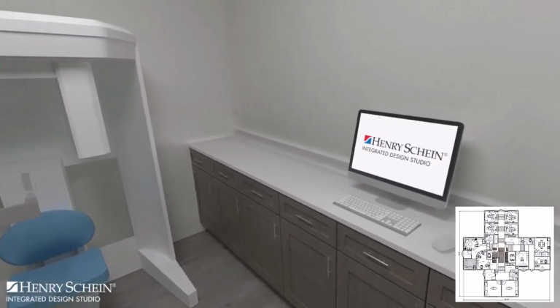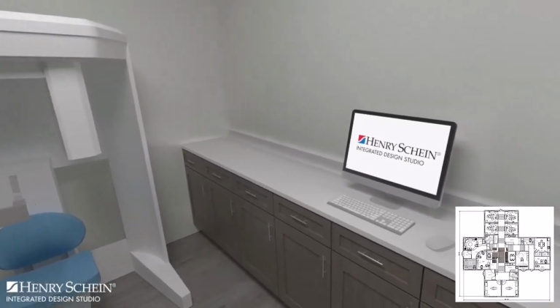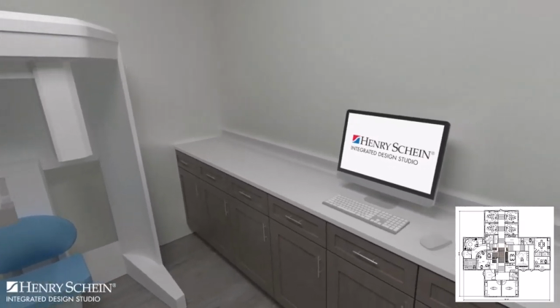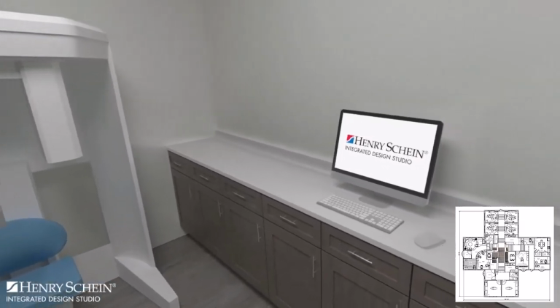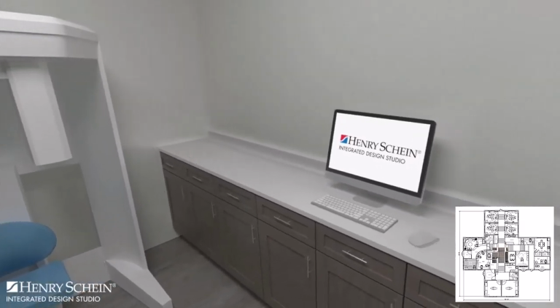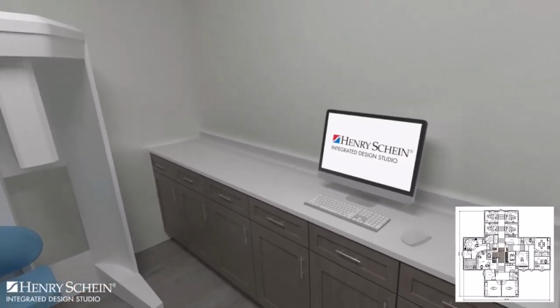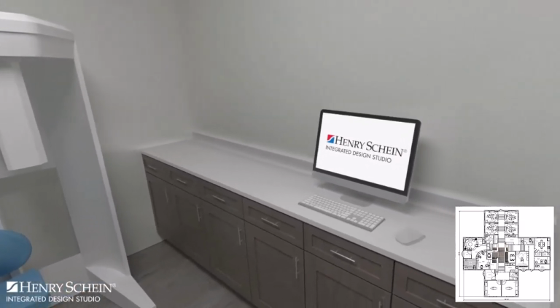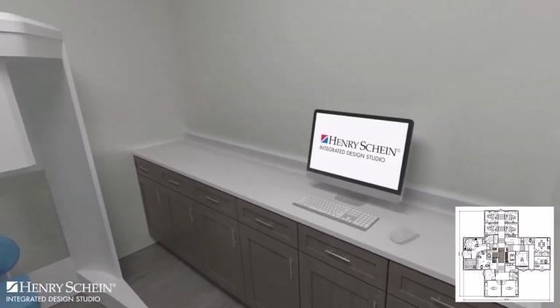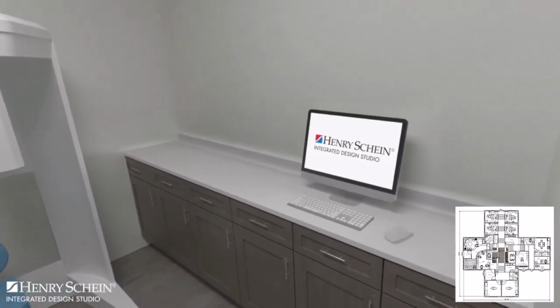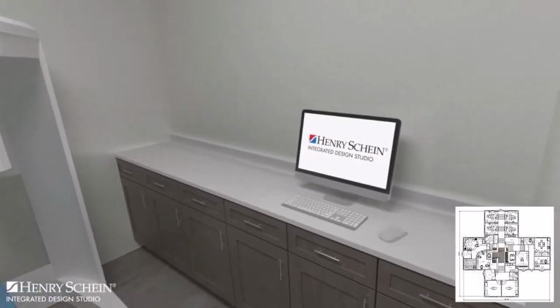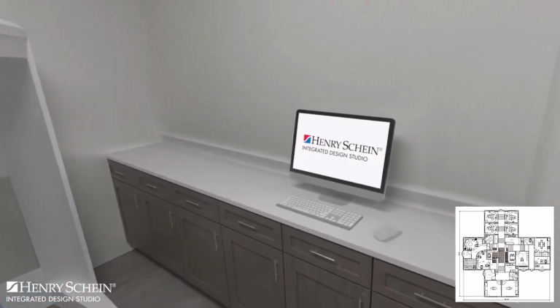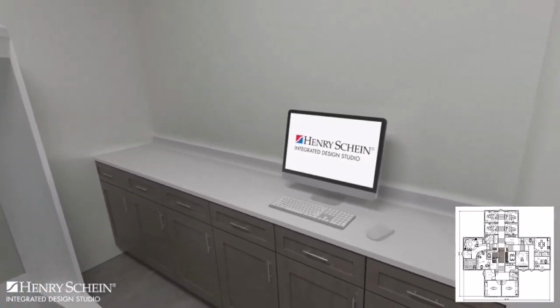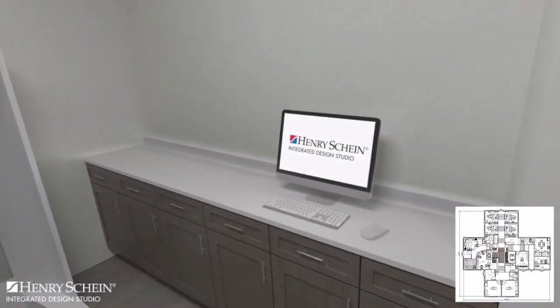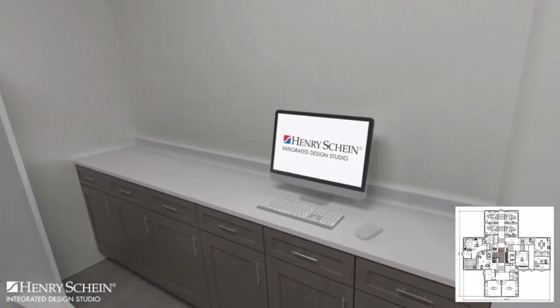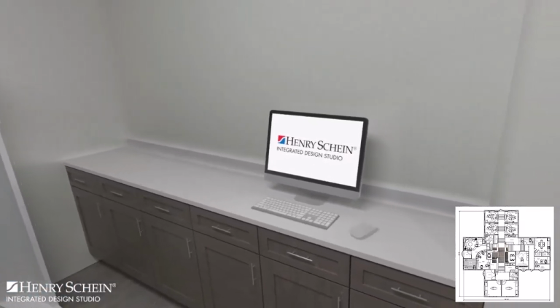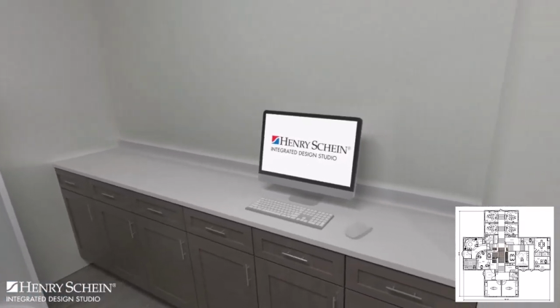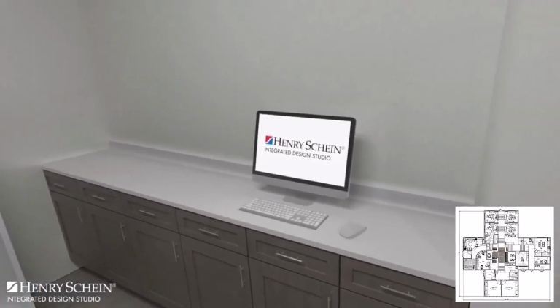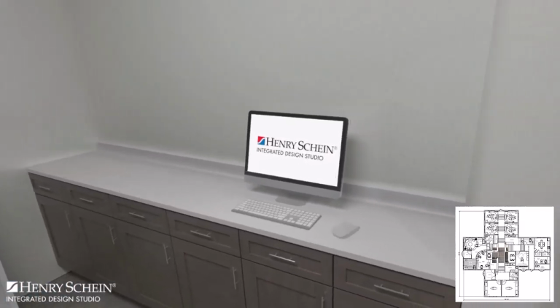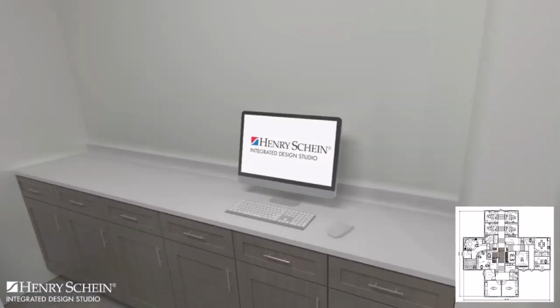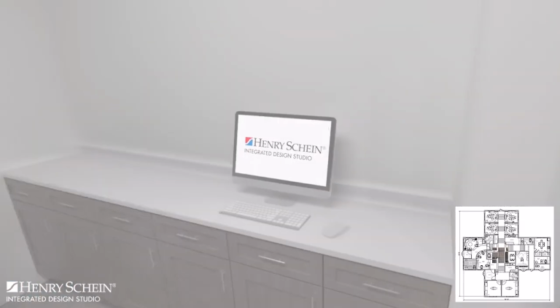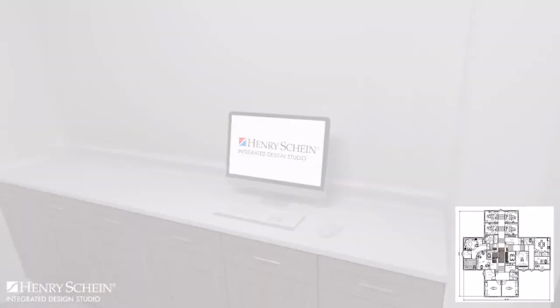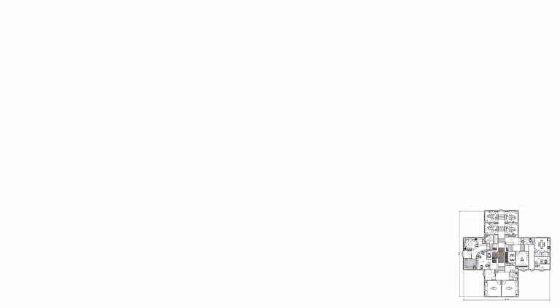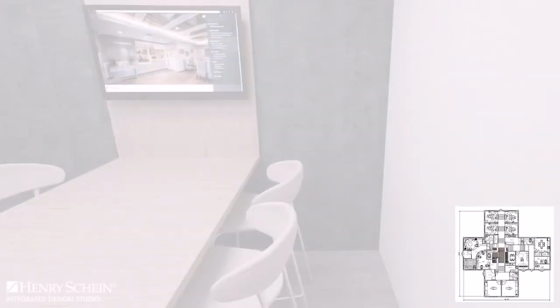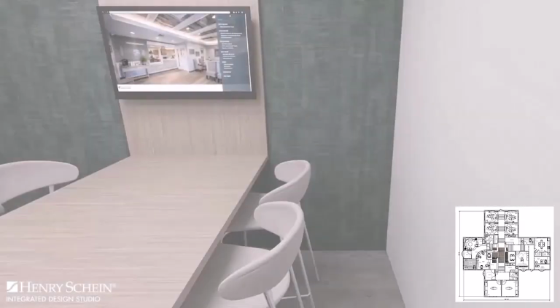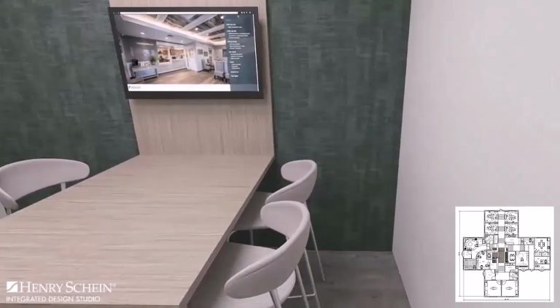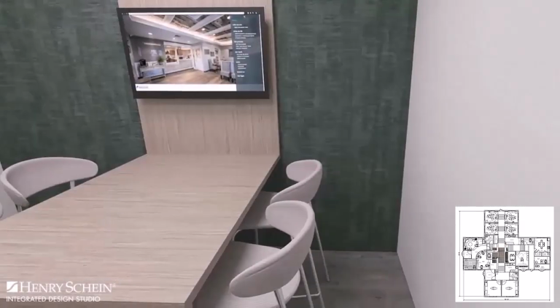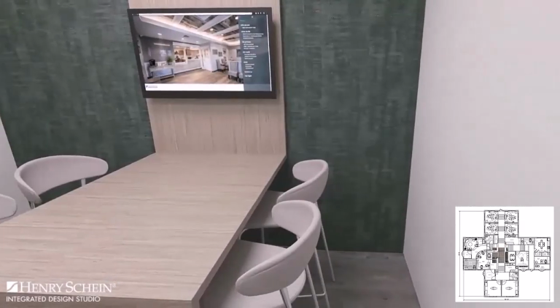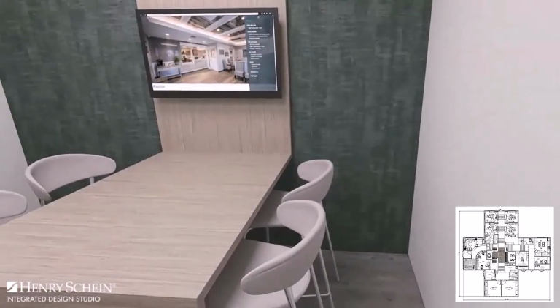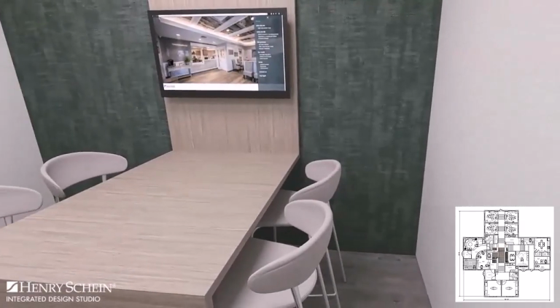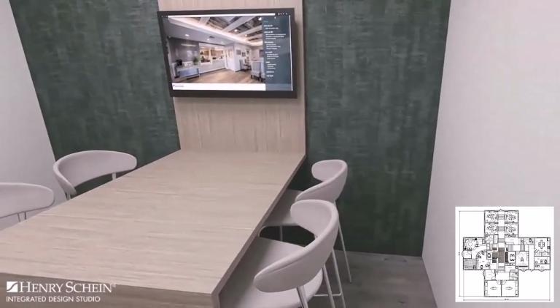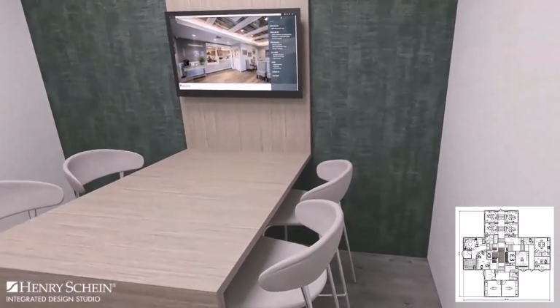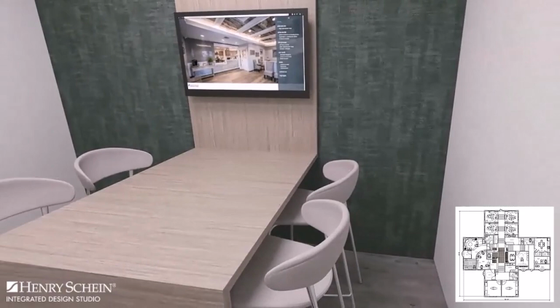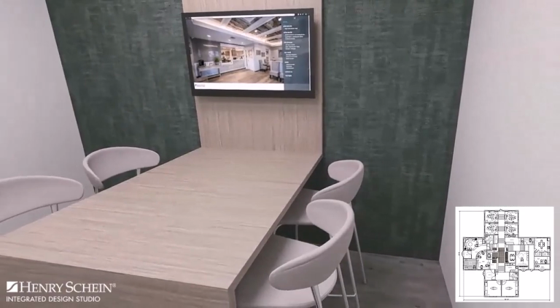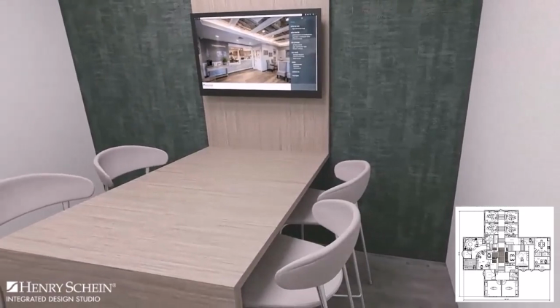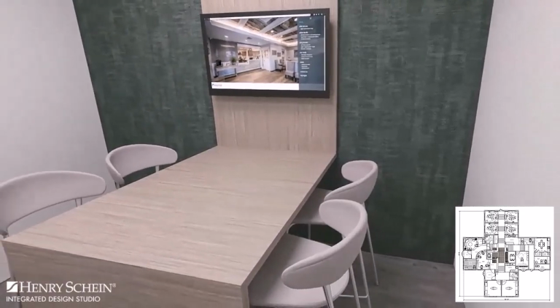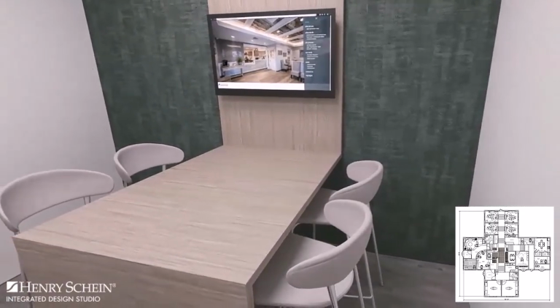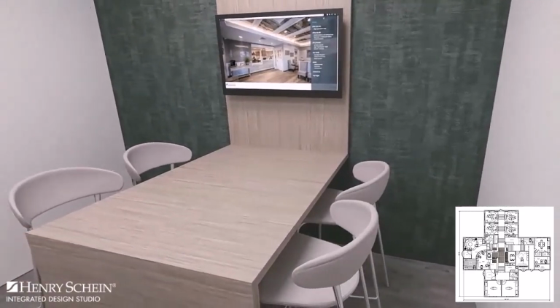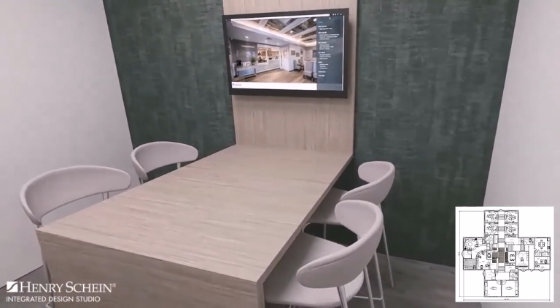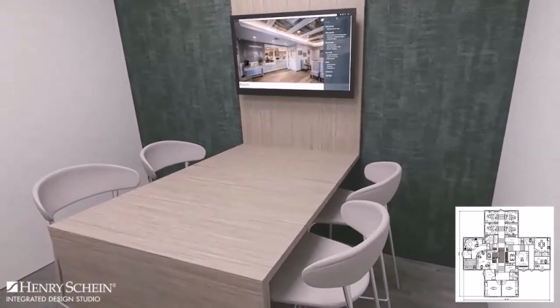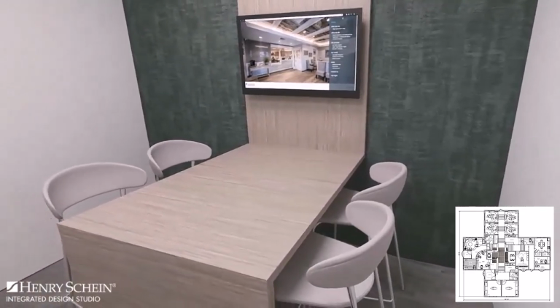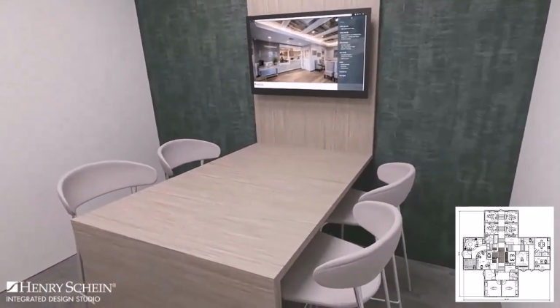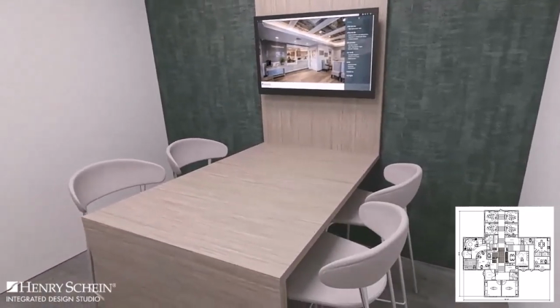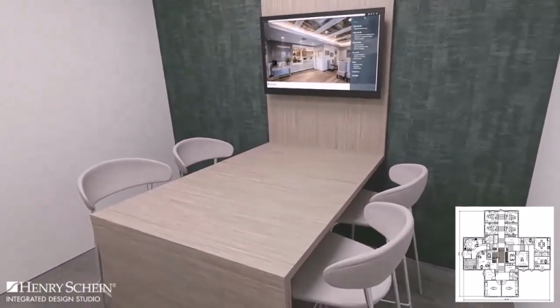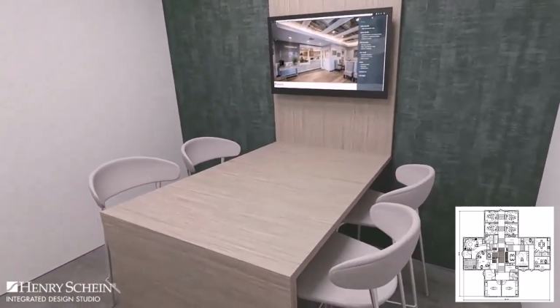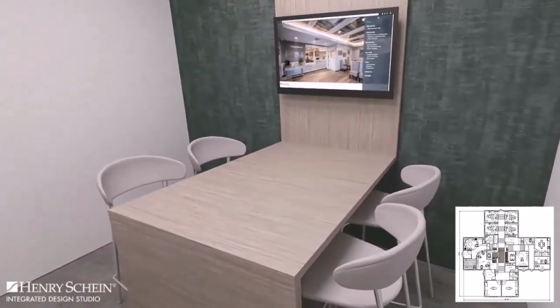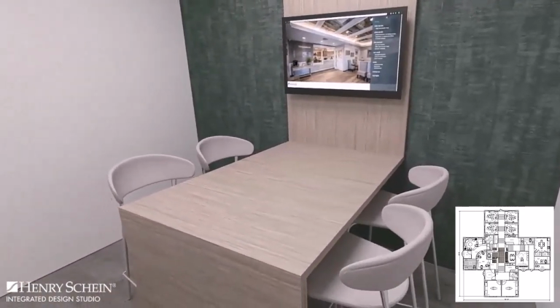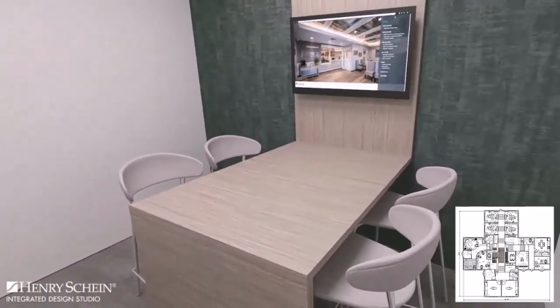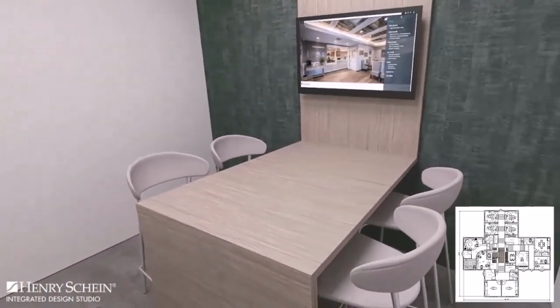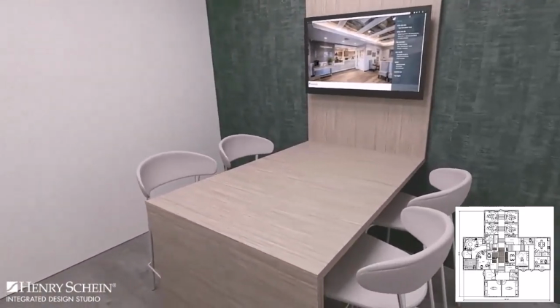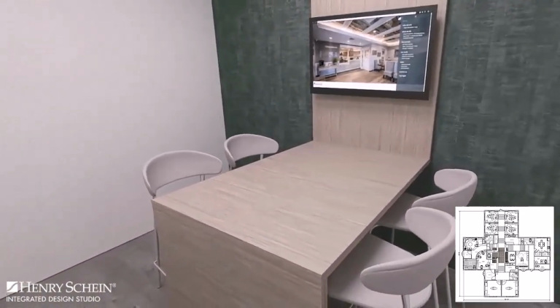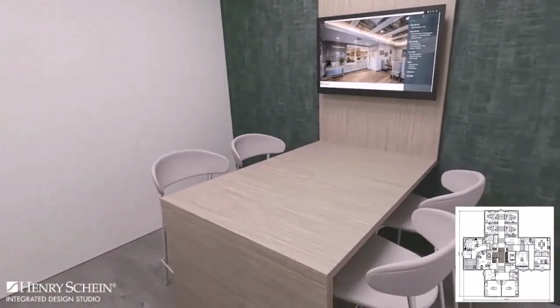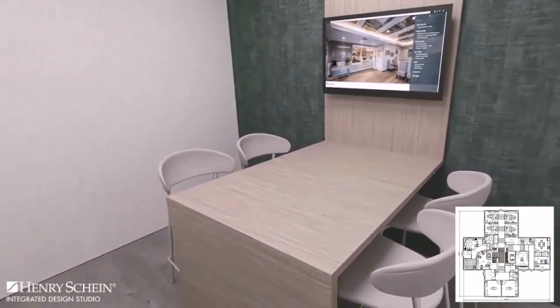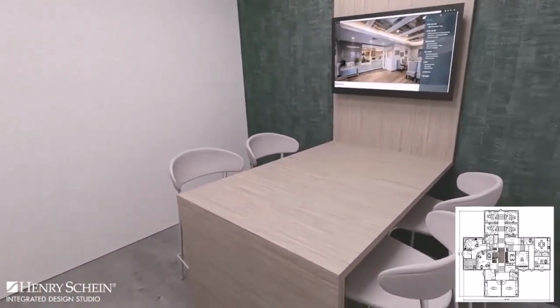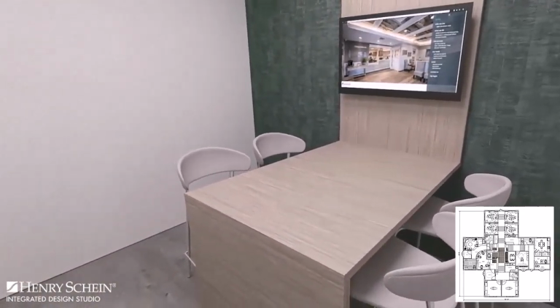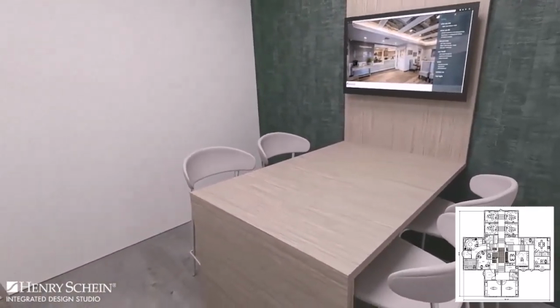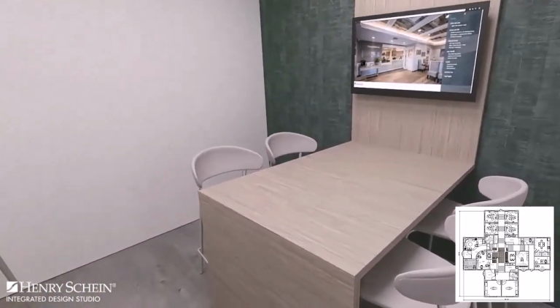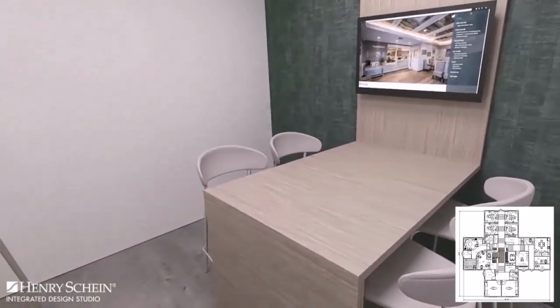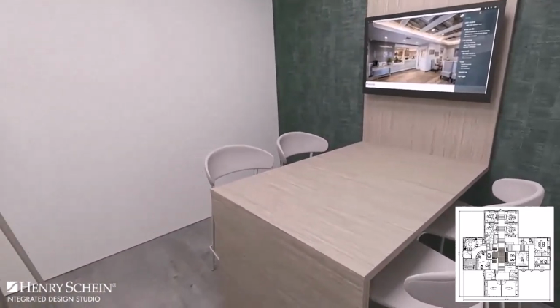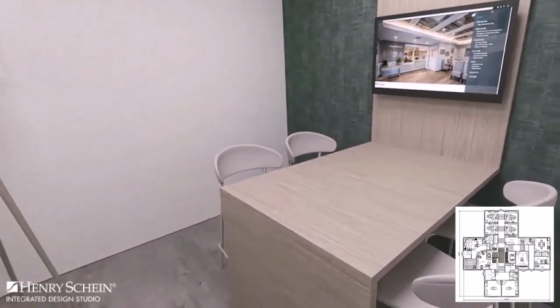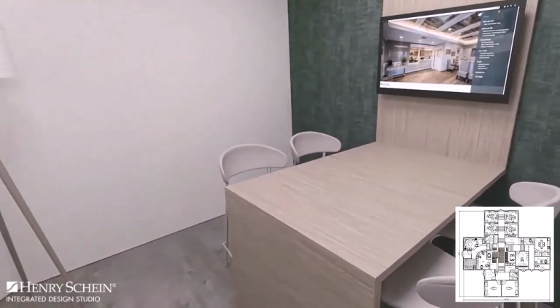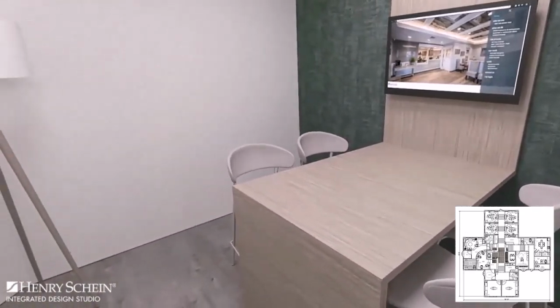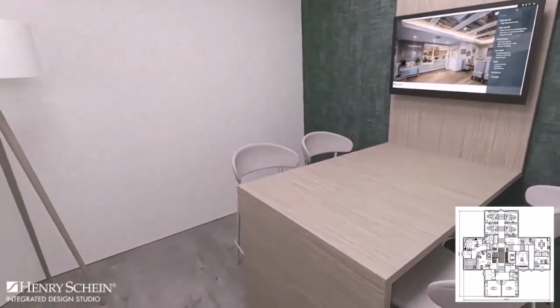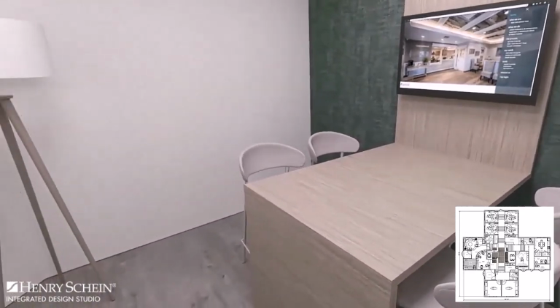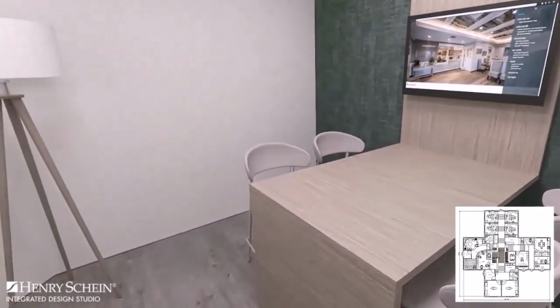At the center of the practice is the imaging alcove with the consultation room opposite. This area is convenient for patients of either specialty.